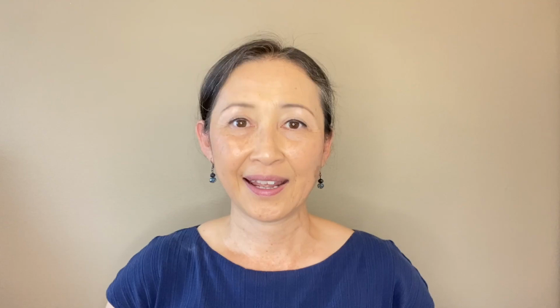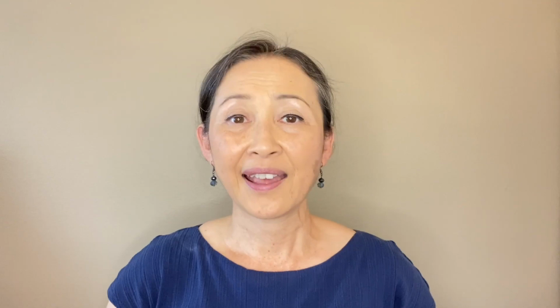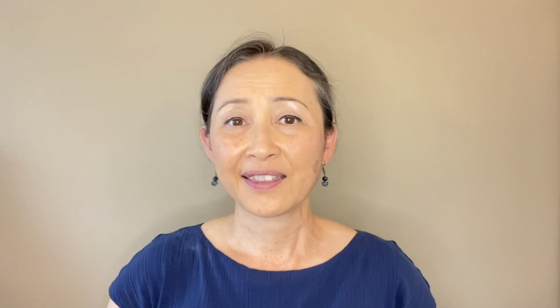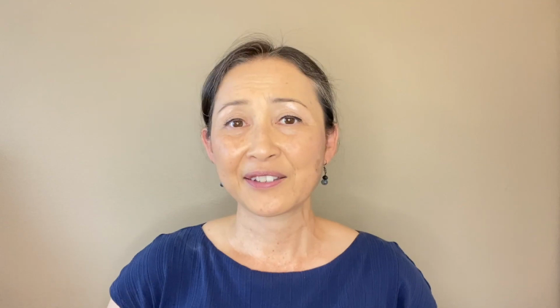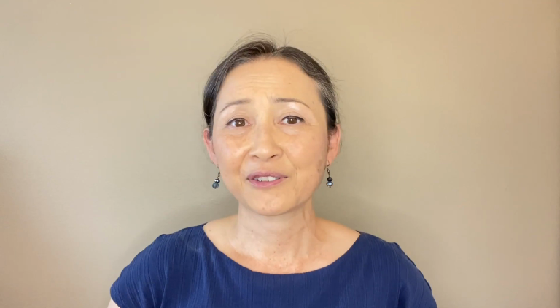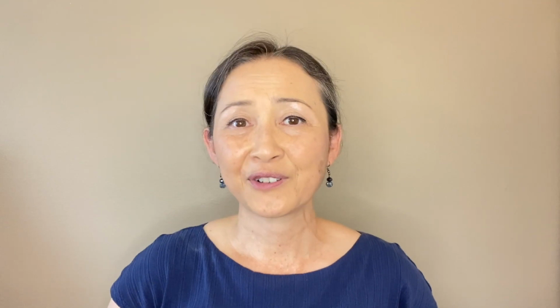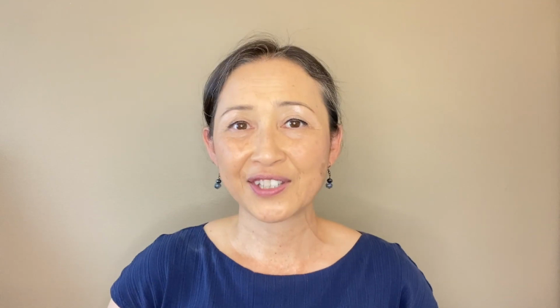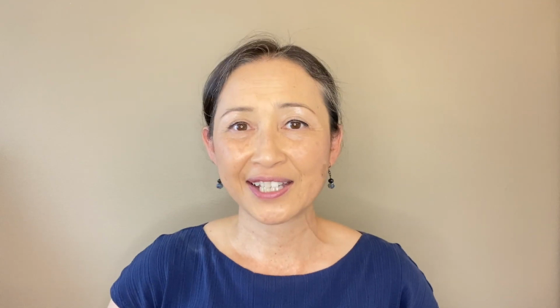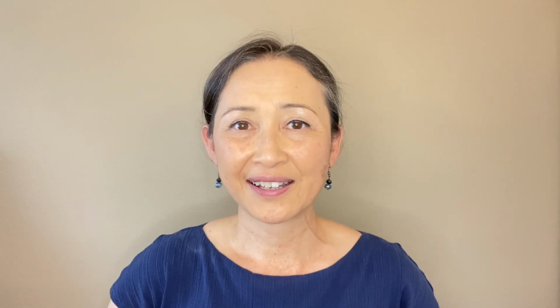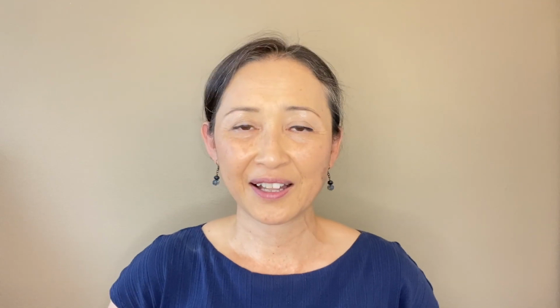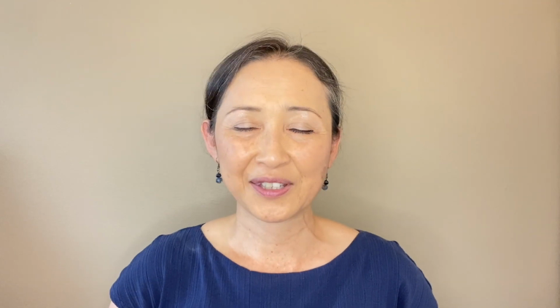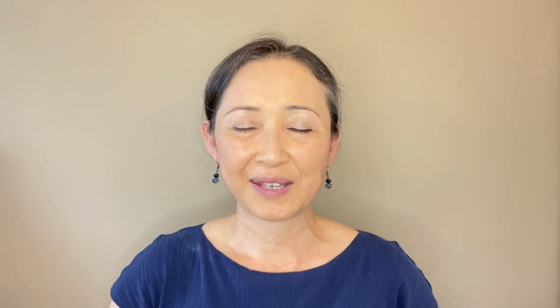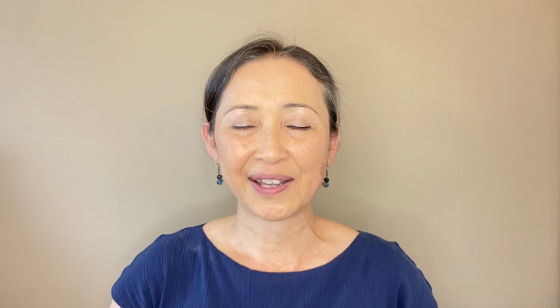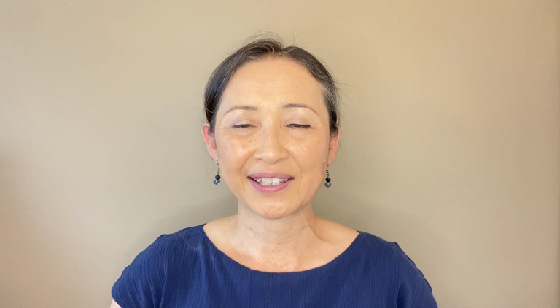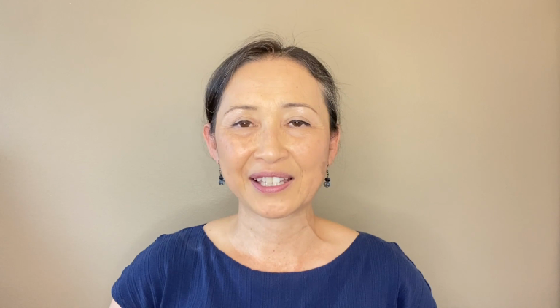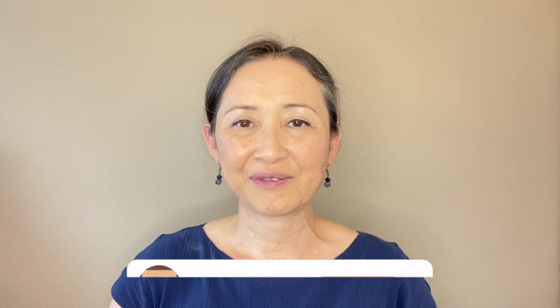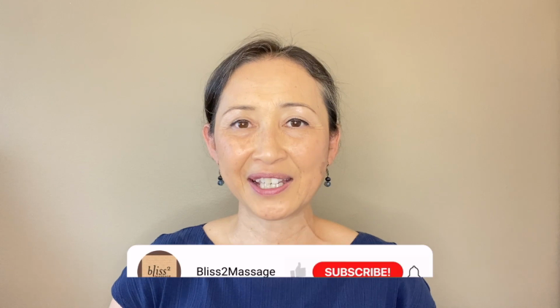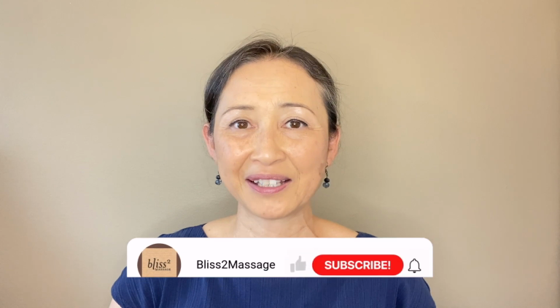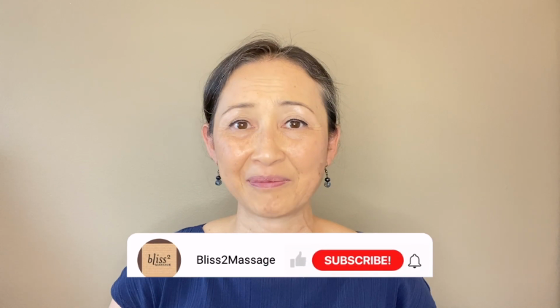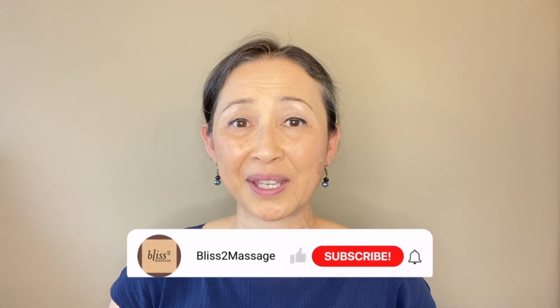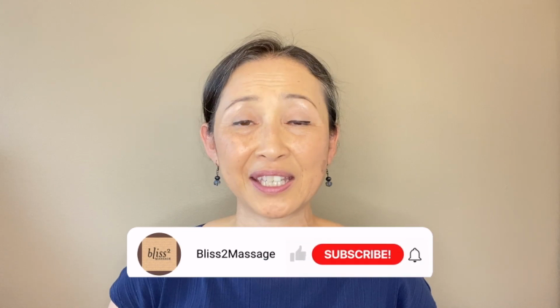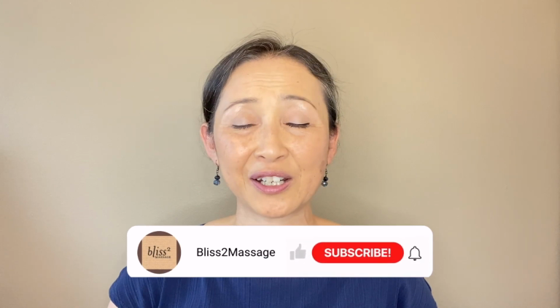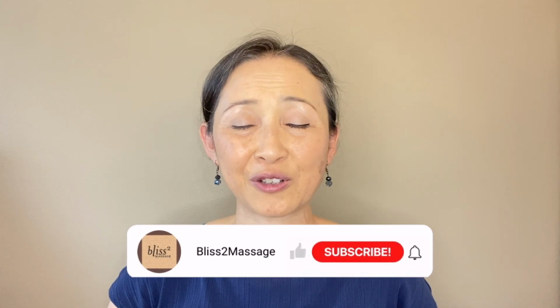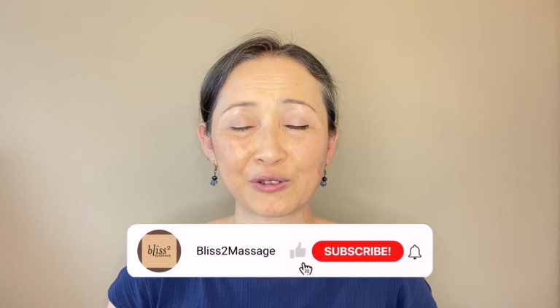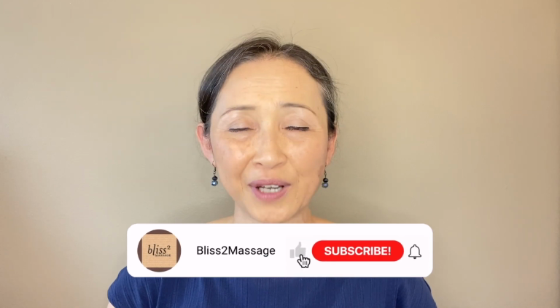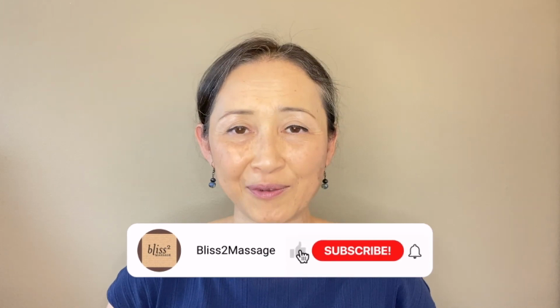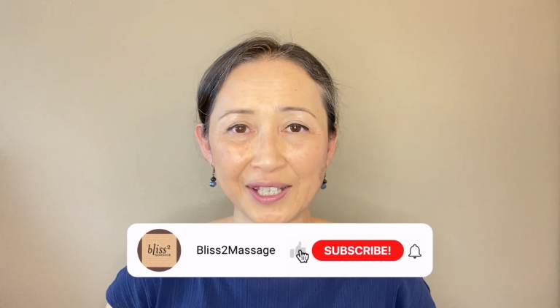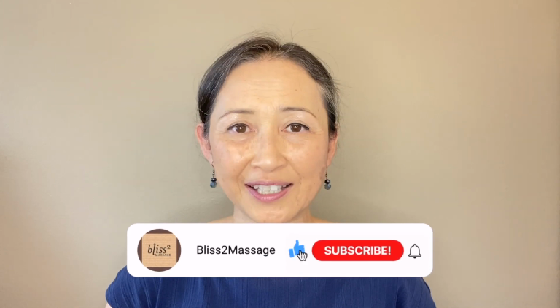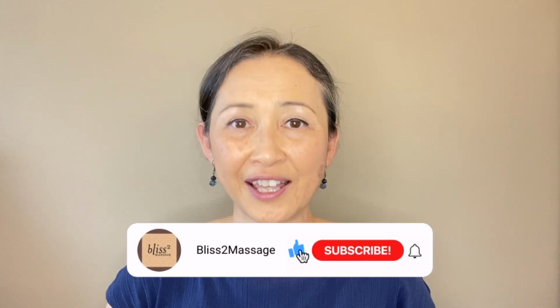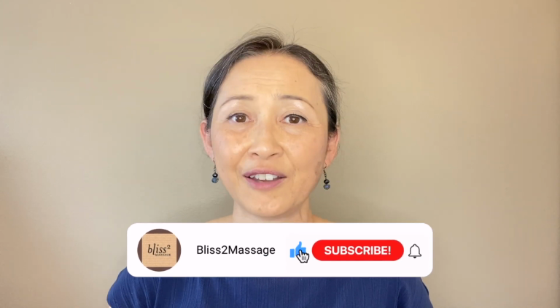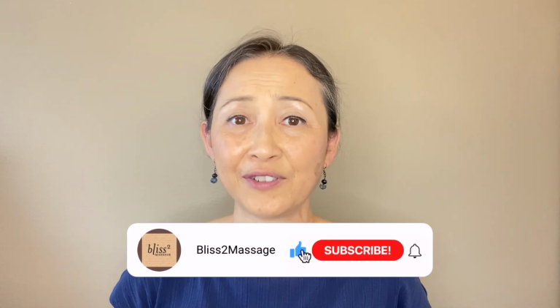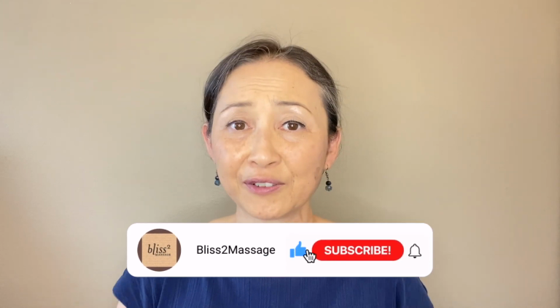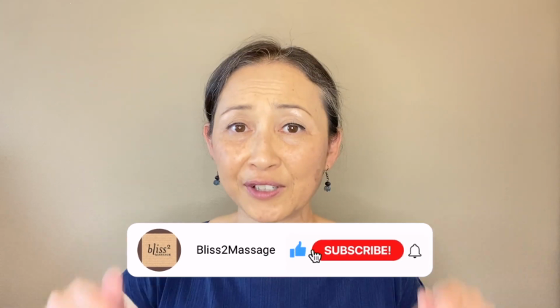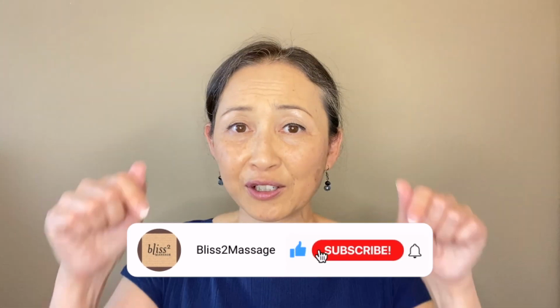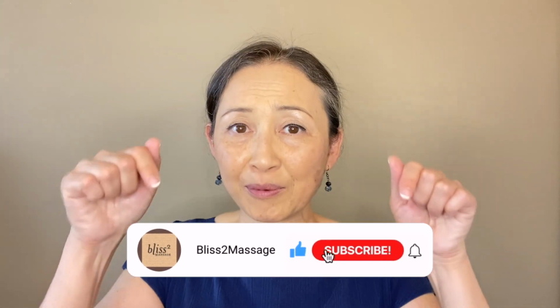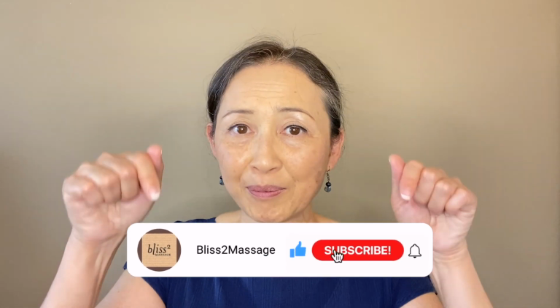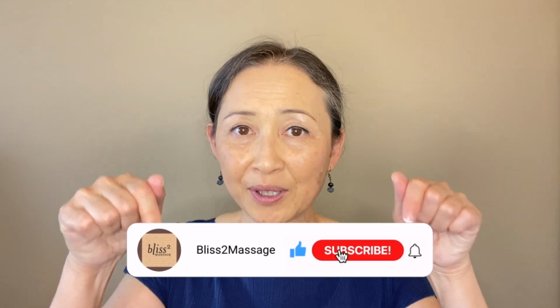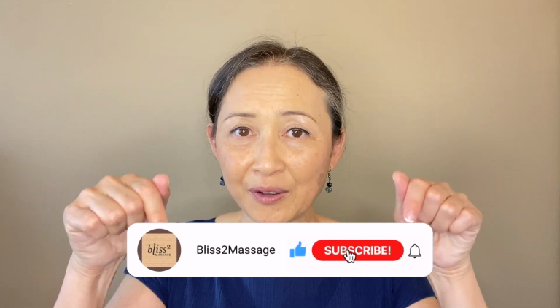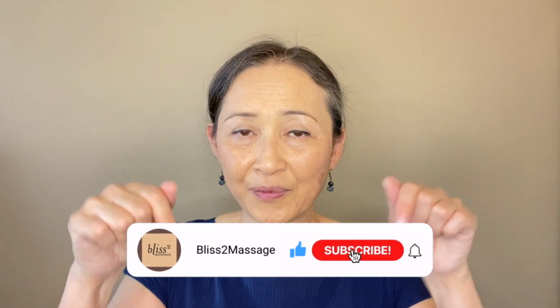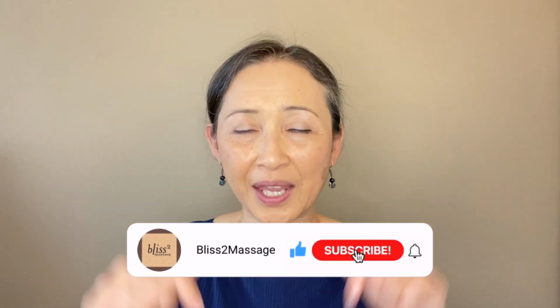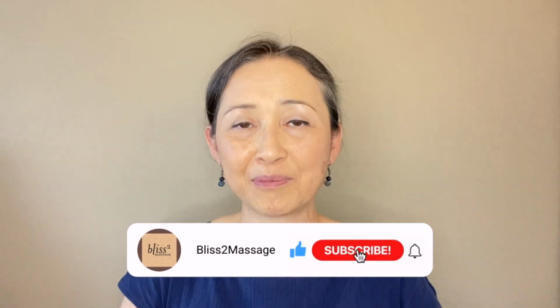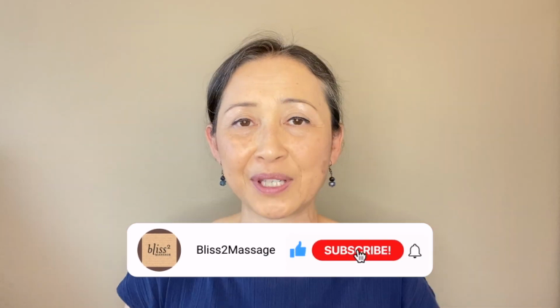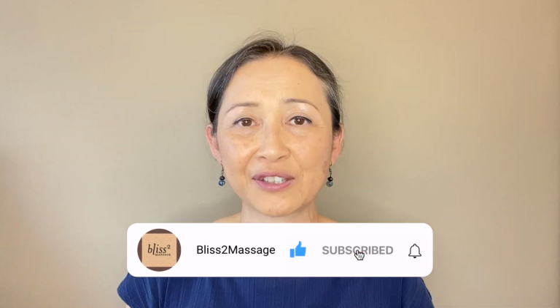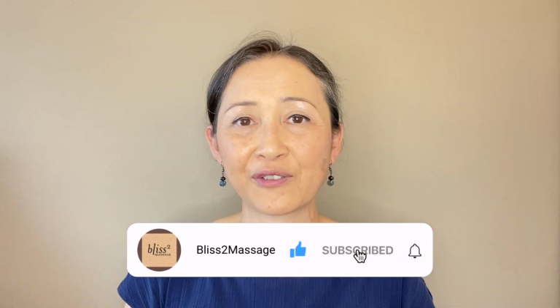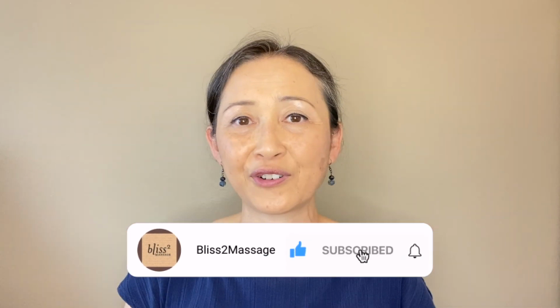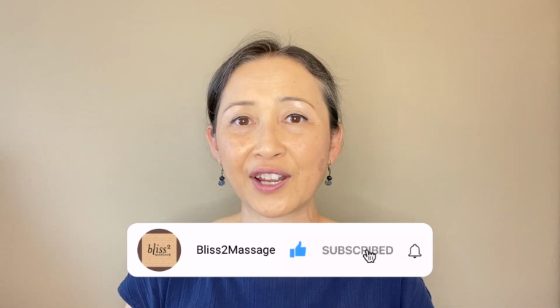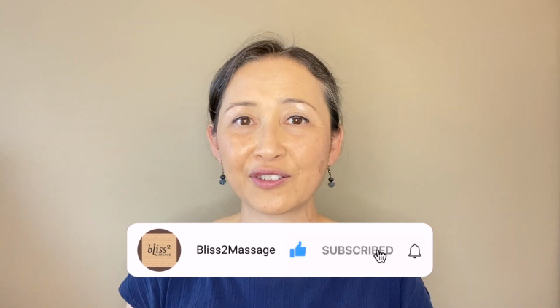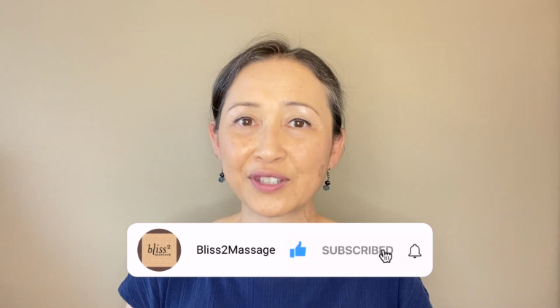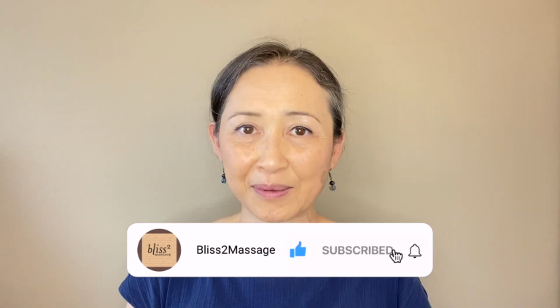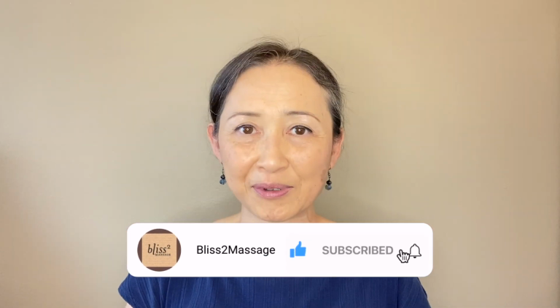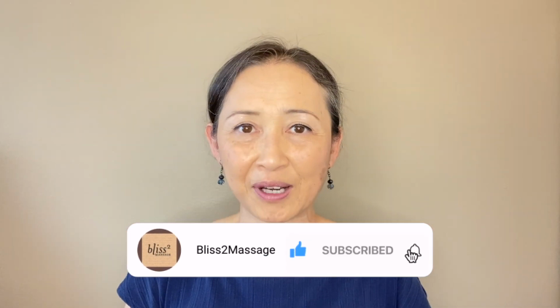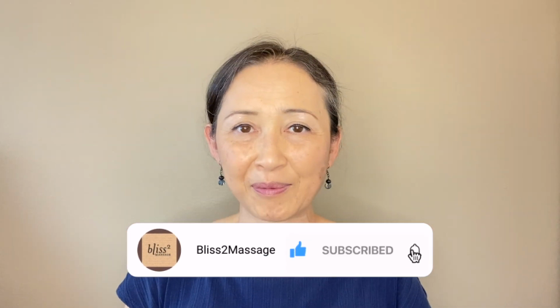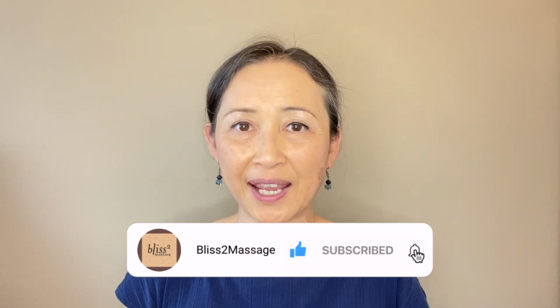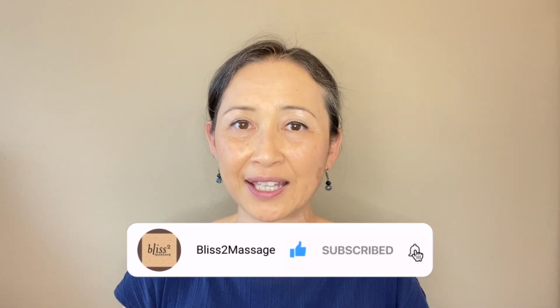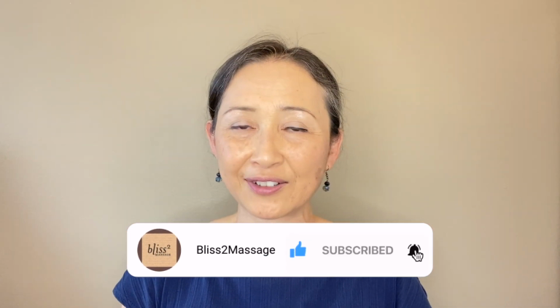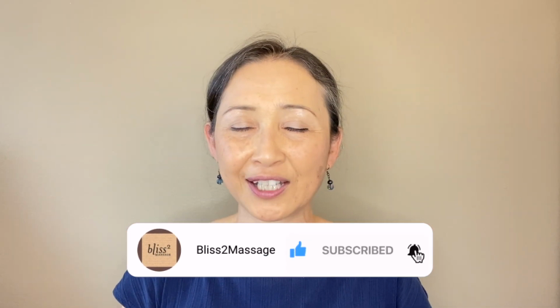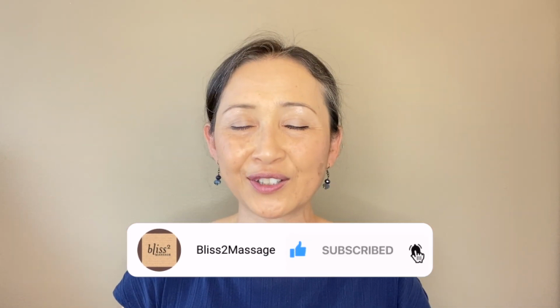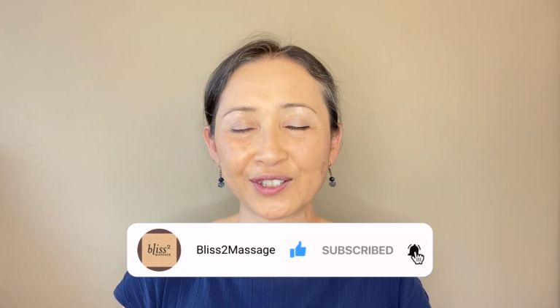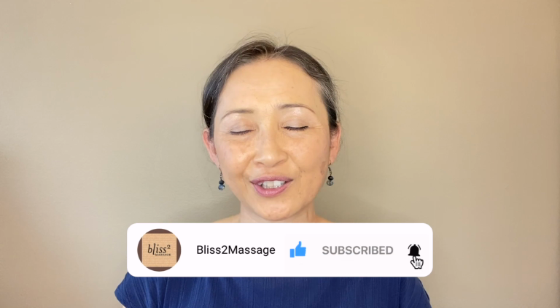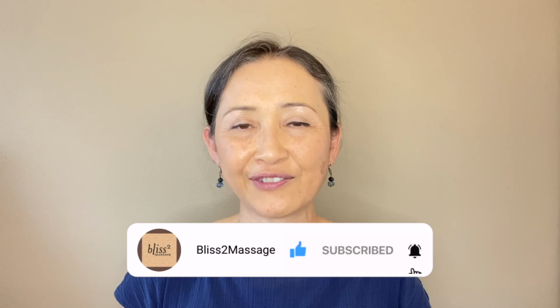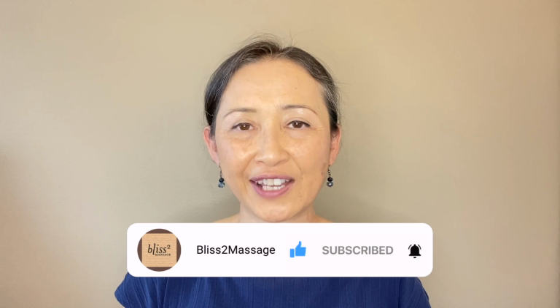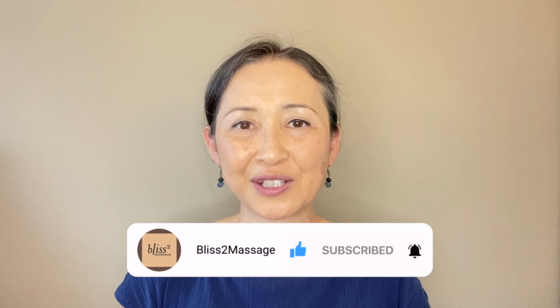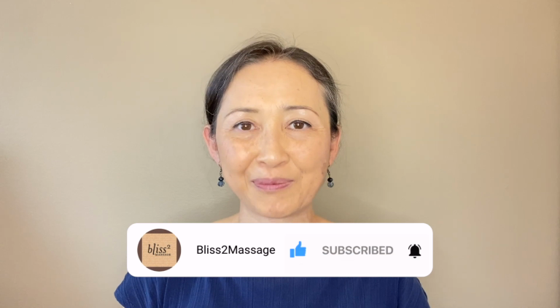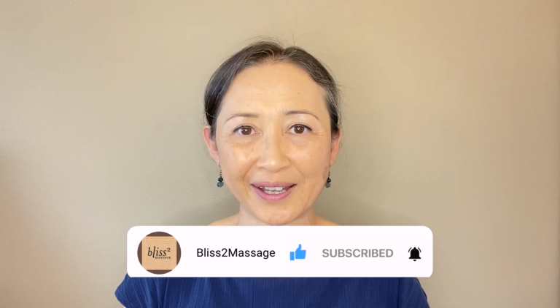Thanks for watching. I'll see you back next week. Make it a great week! Feel free to comment below, and please don't forget to subscribe and click on the notification bell.